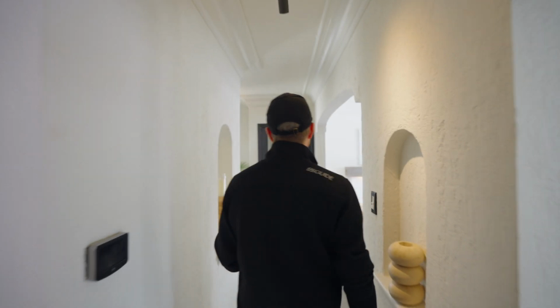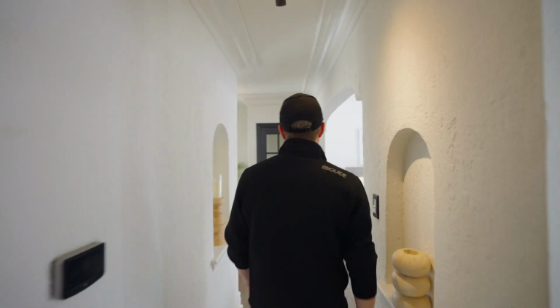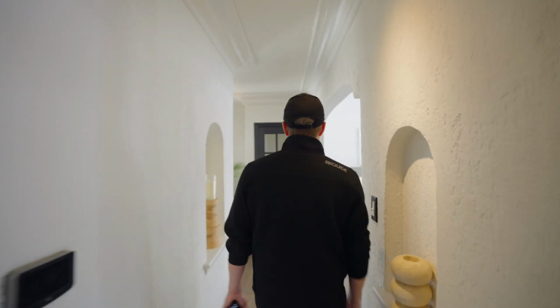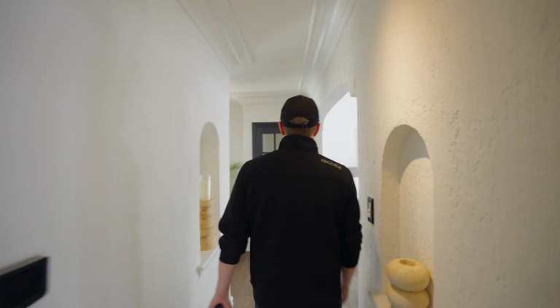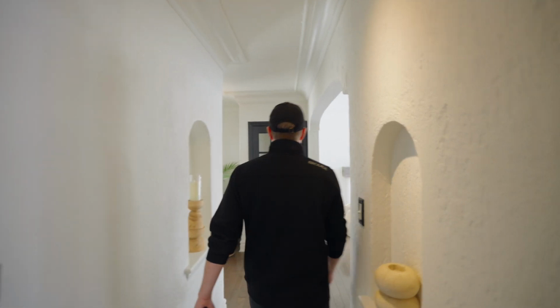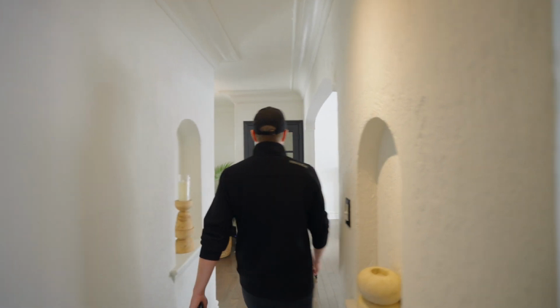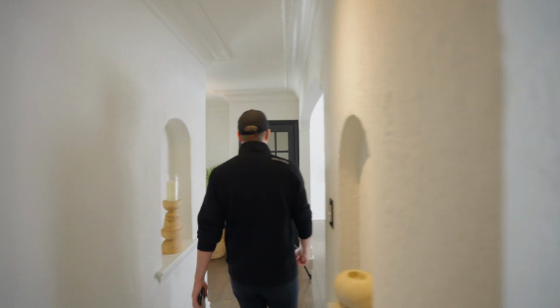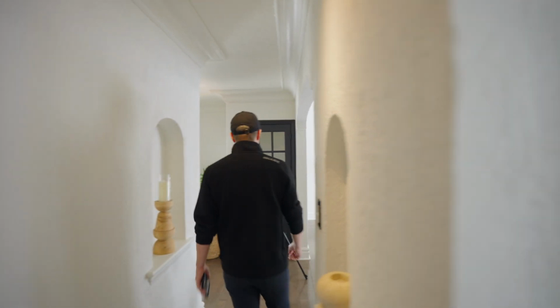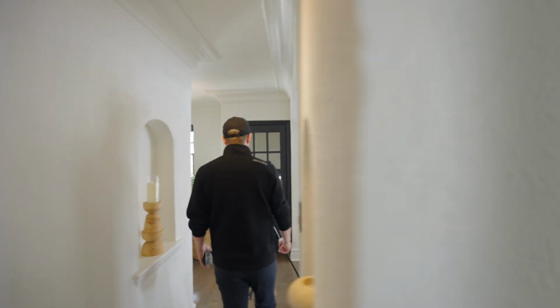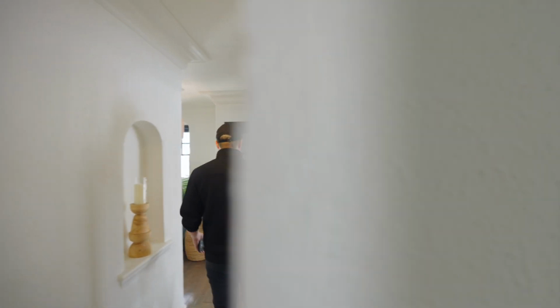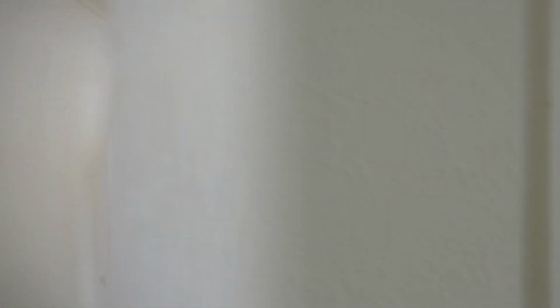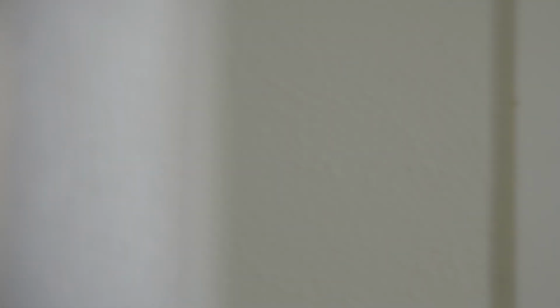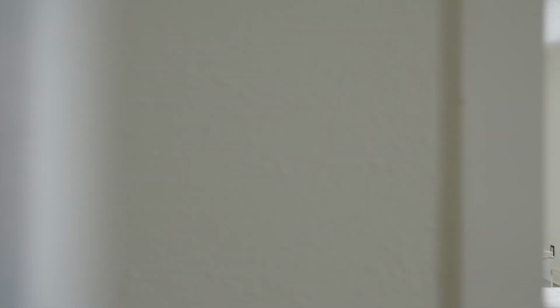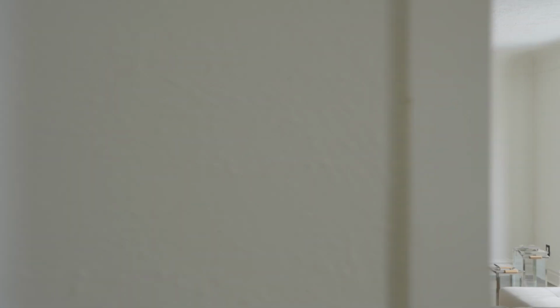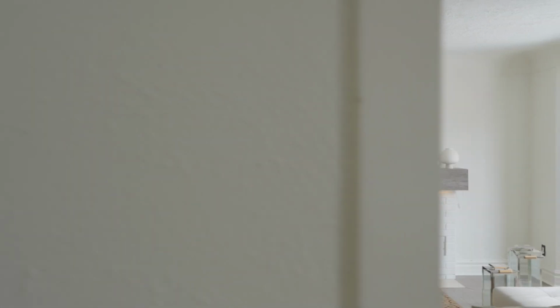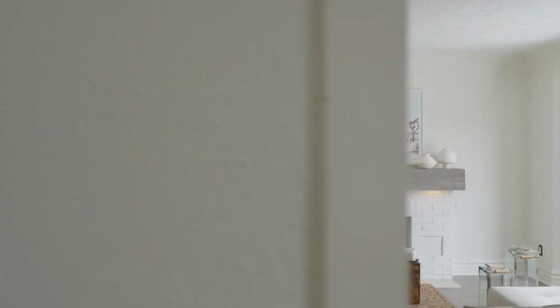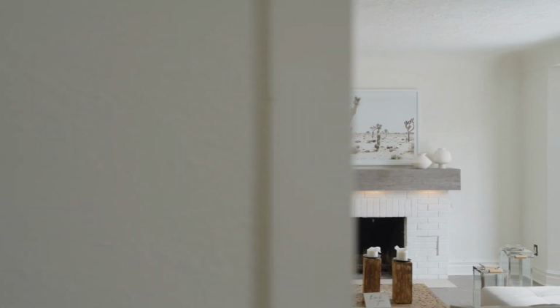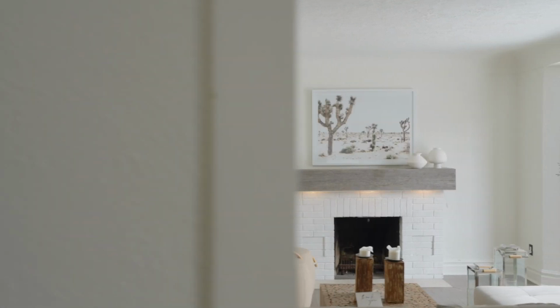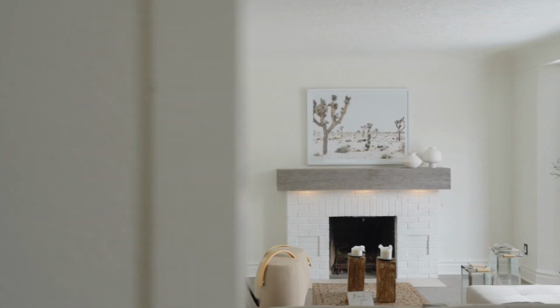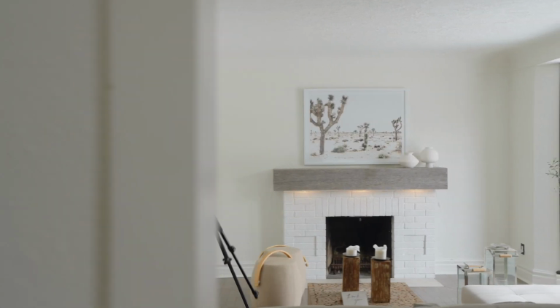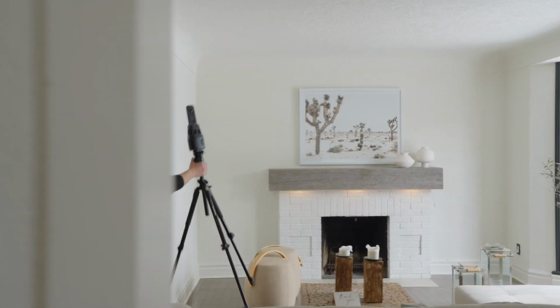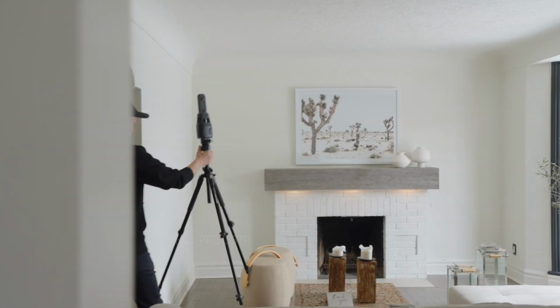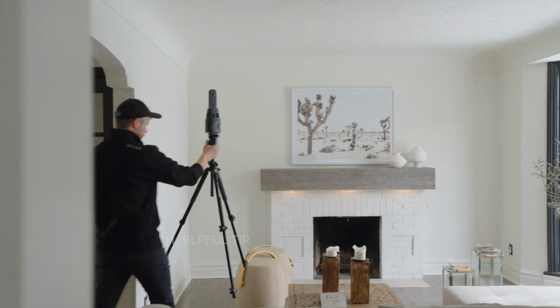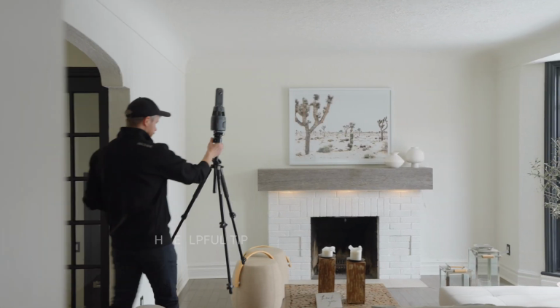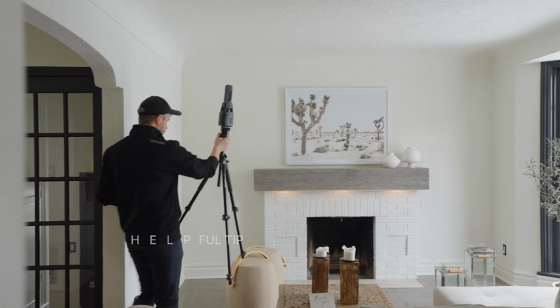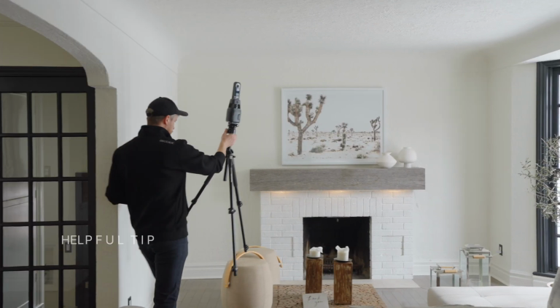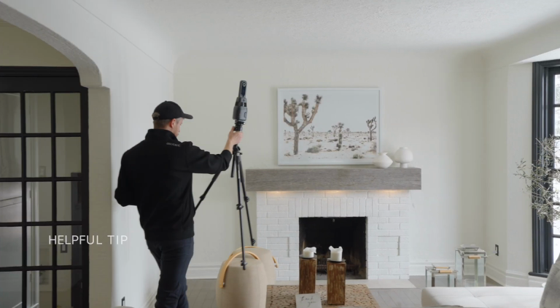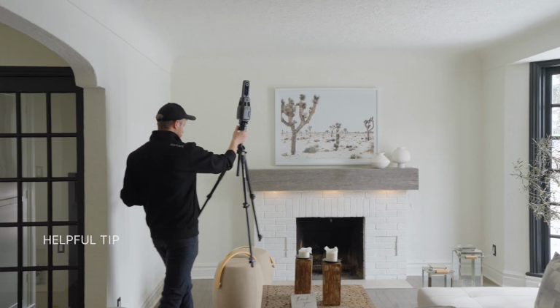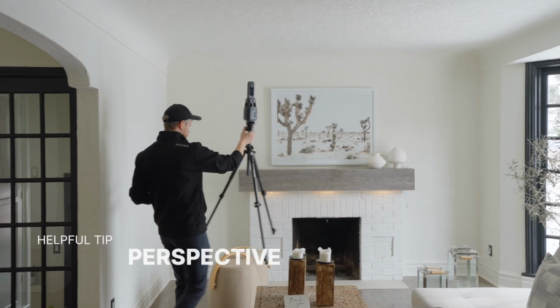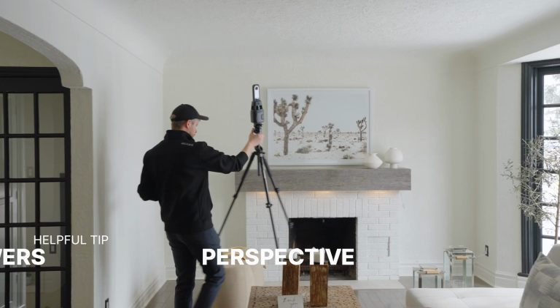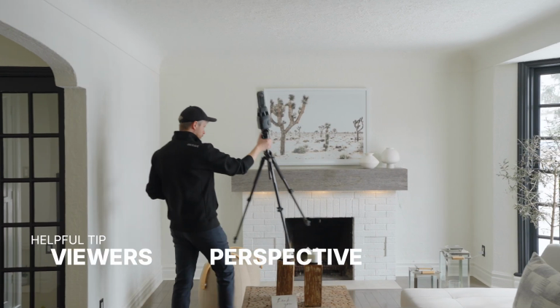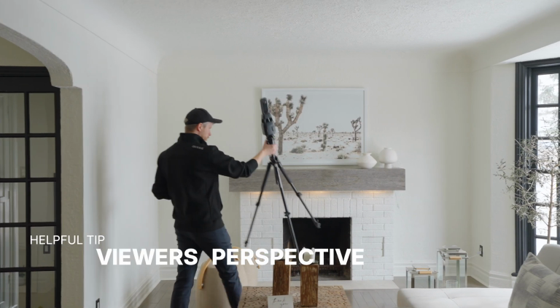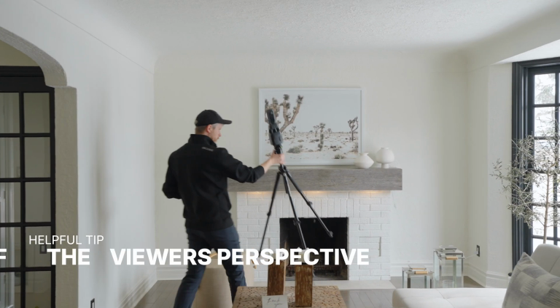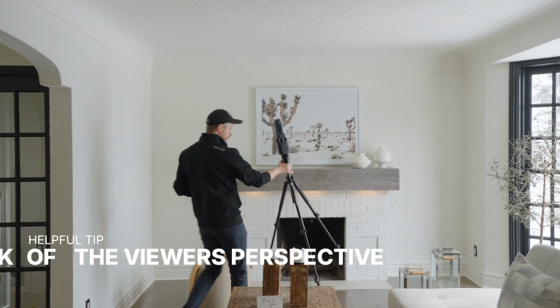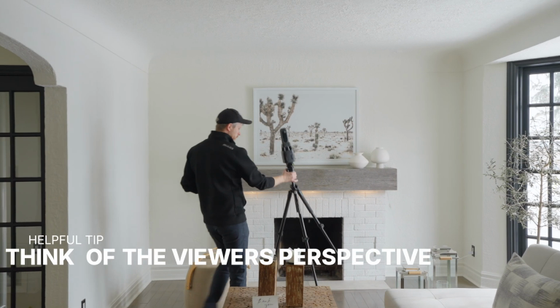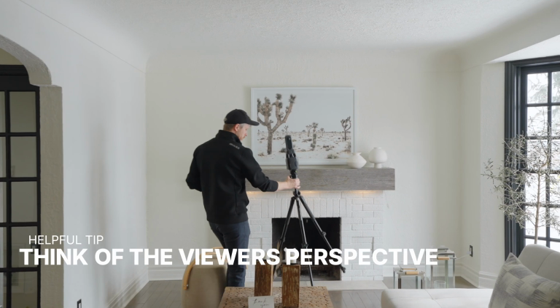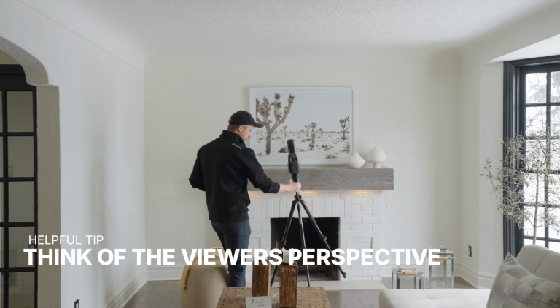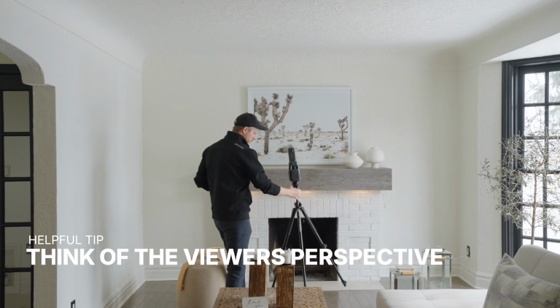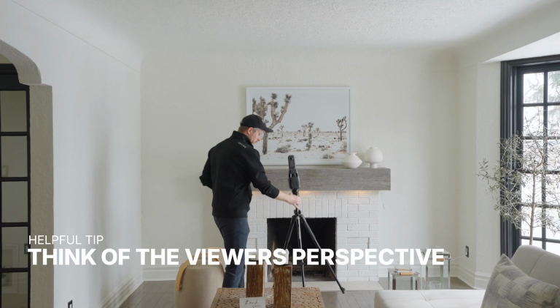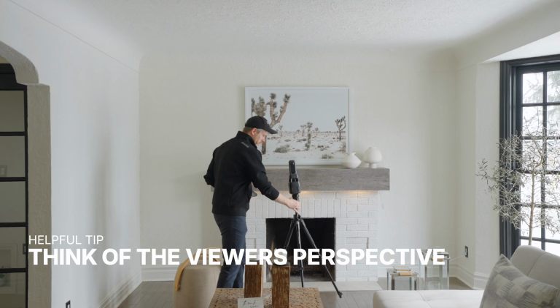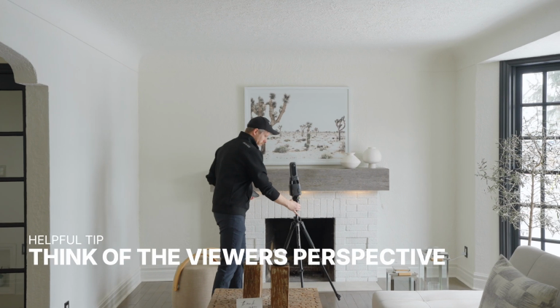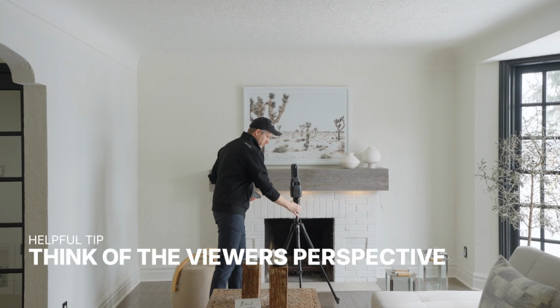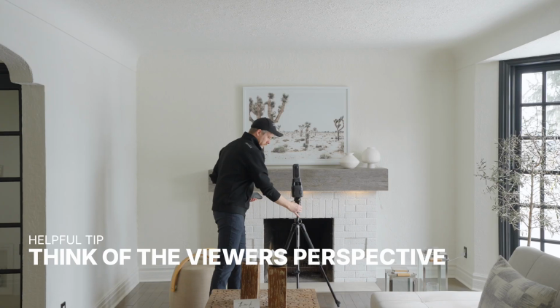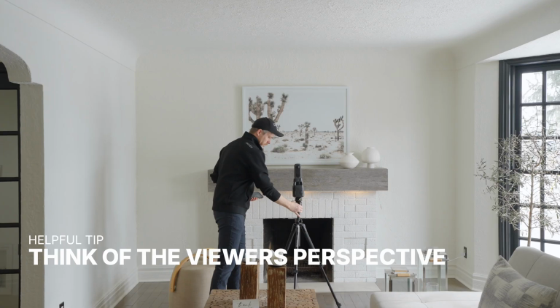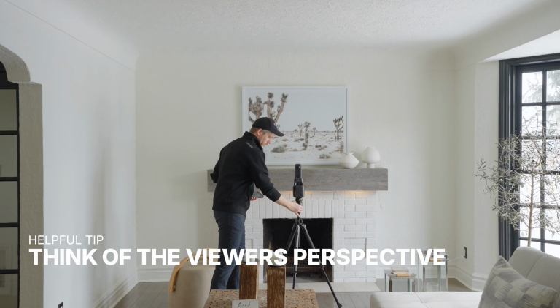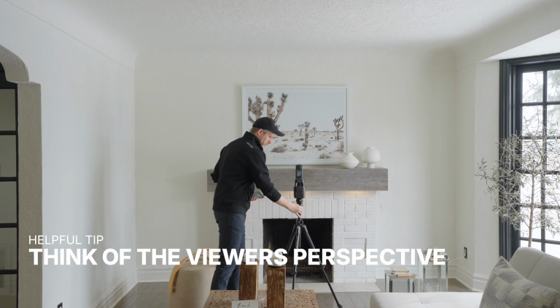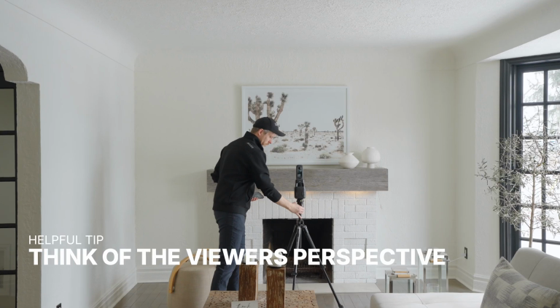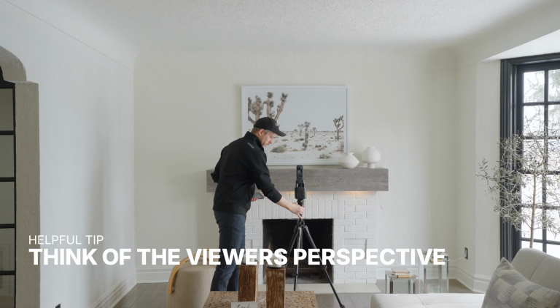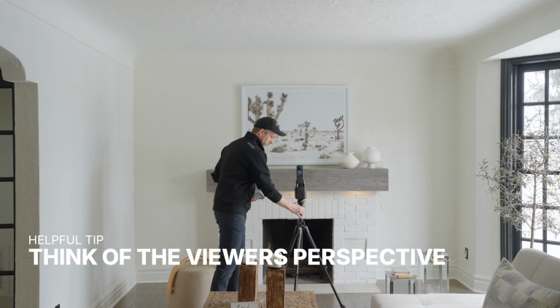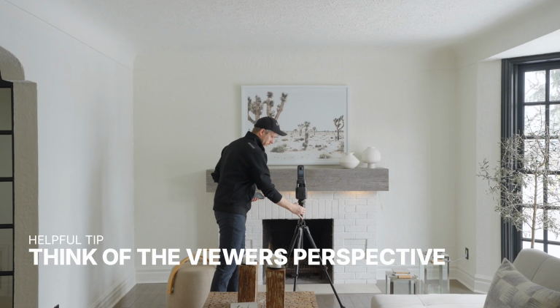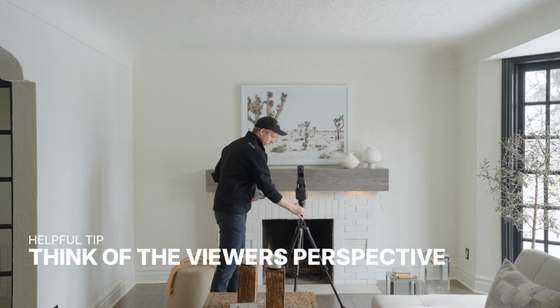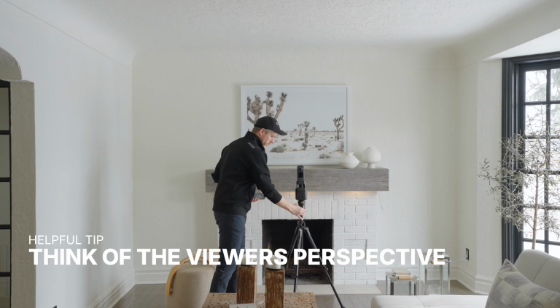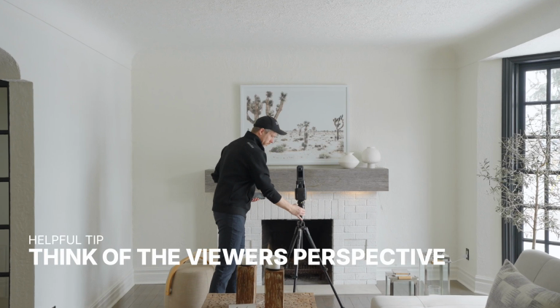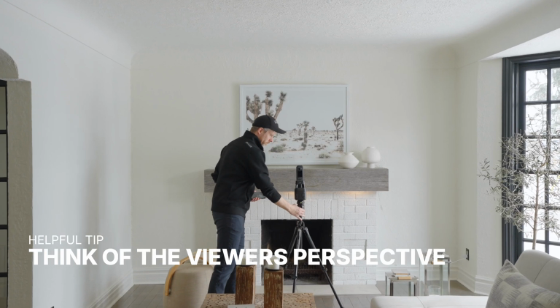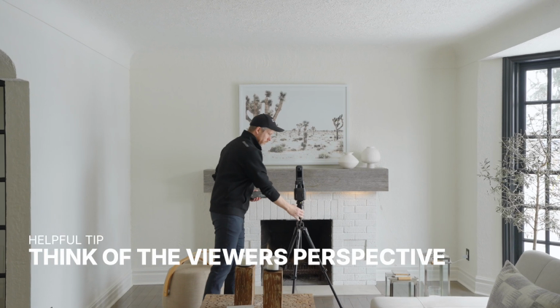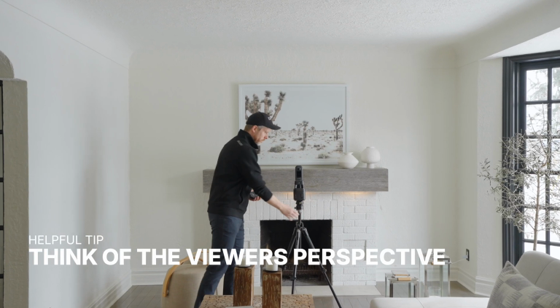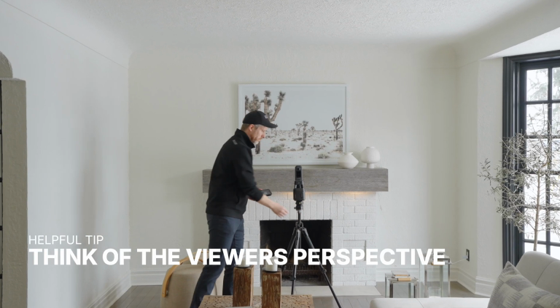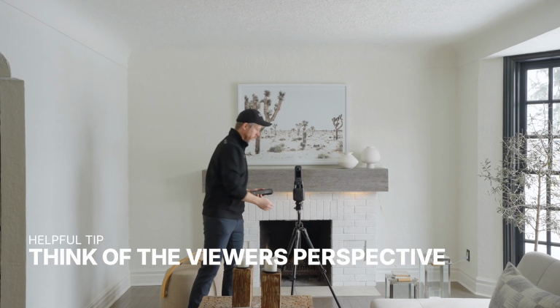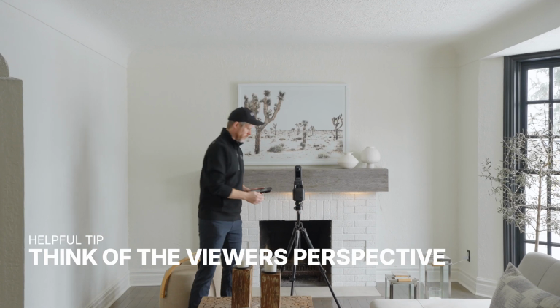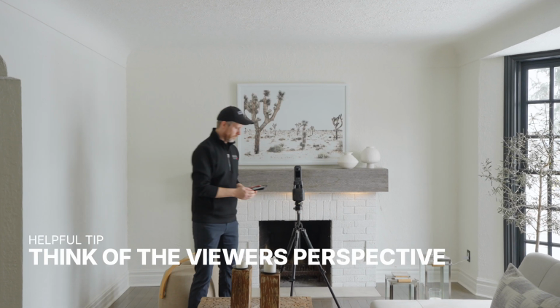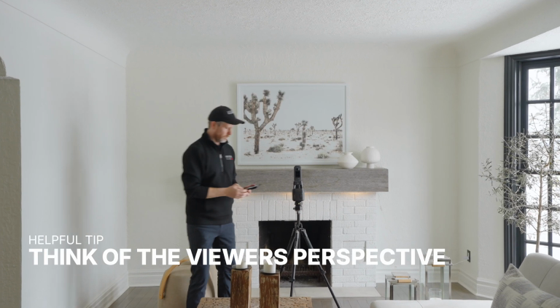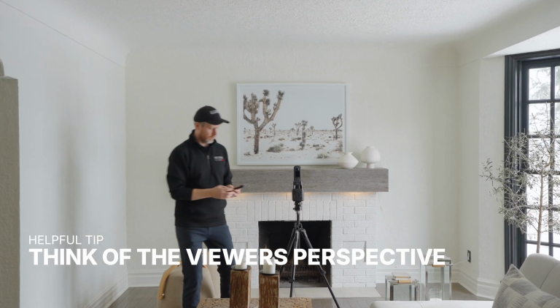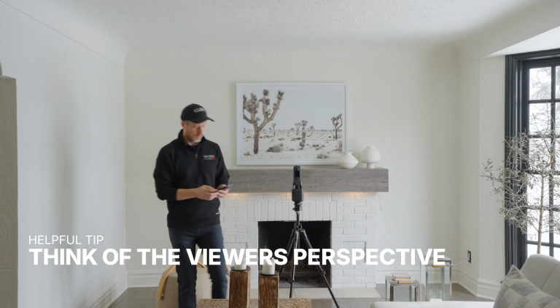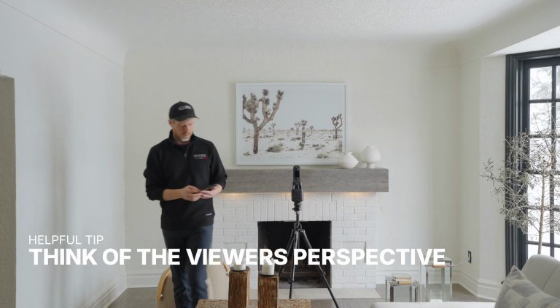Every scan is a point of view from which the tour can be viewed. I like to imagine what a prospective buyer would want to see and place my scans accordingly.